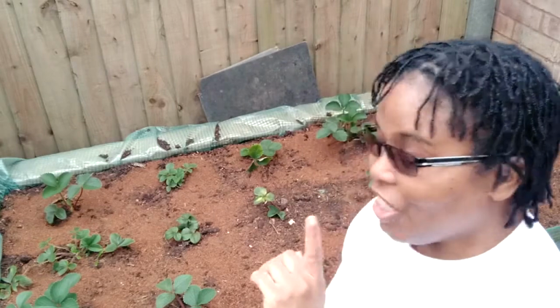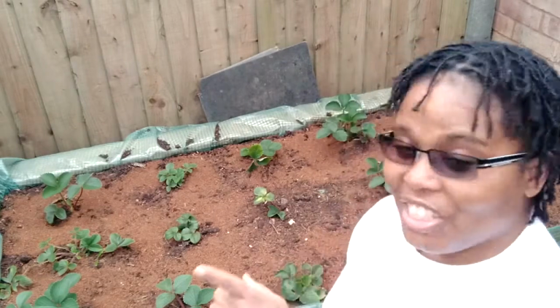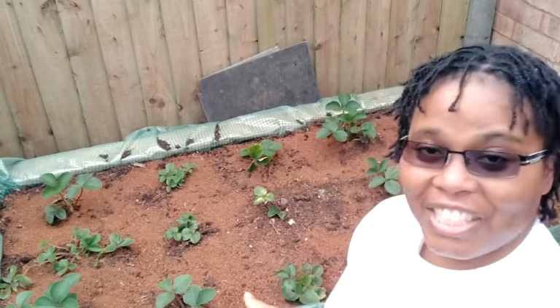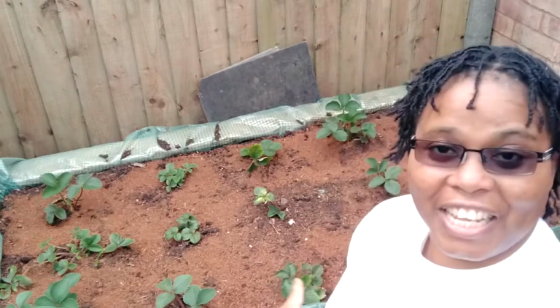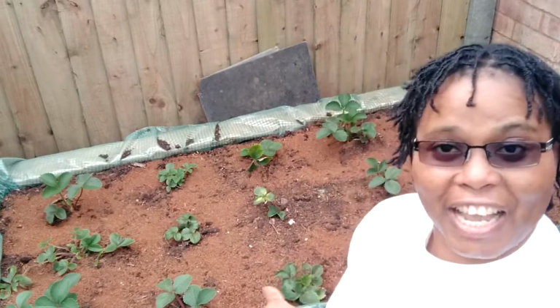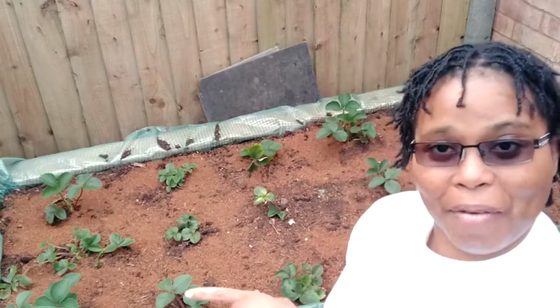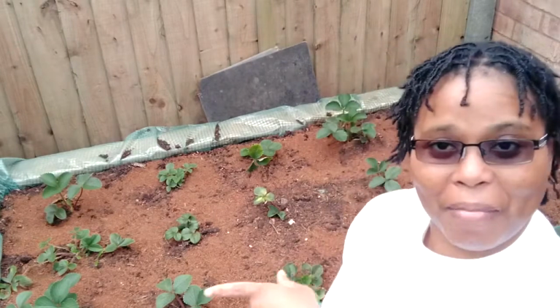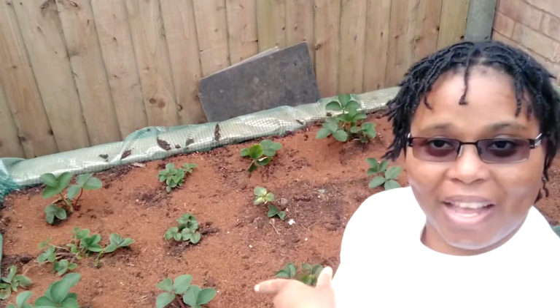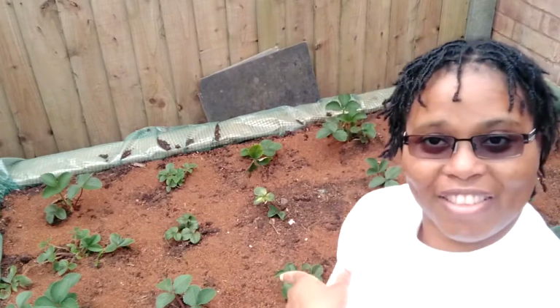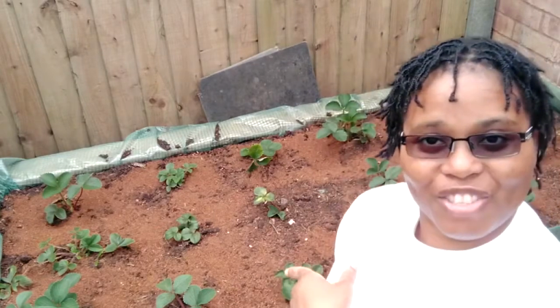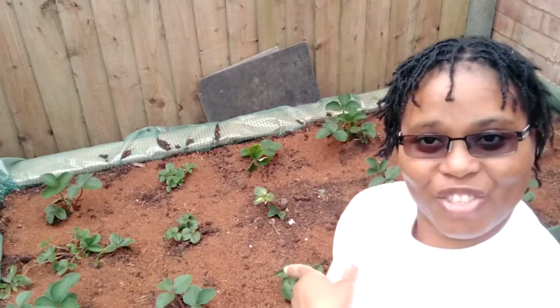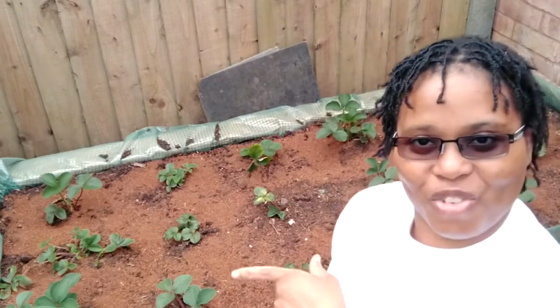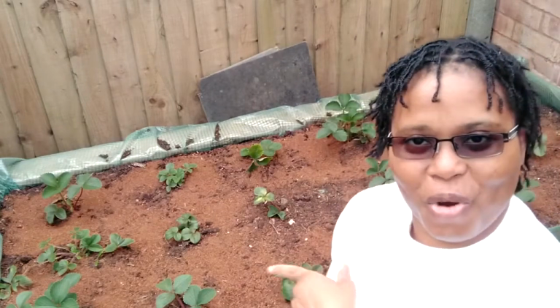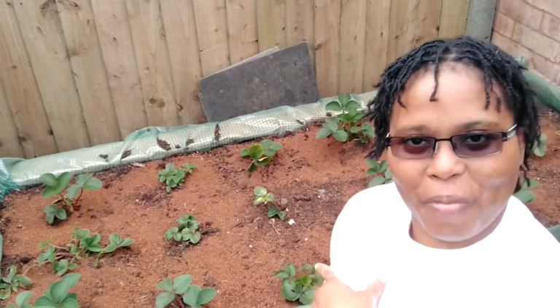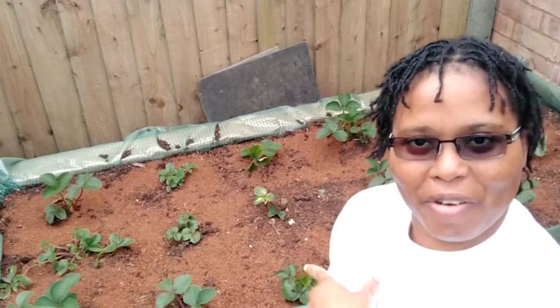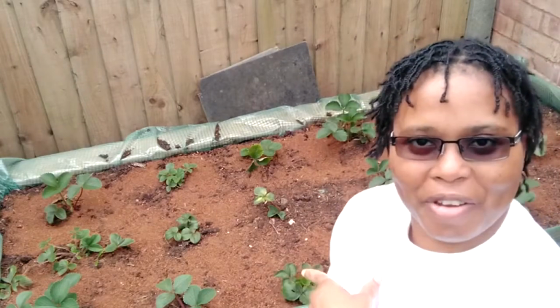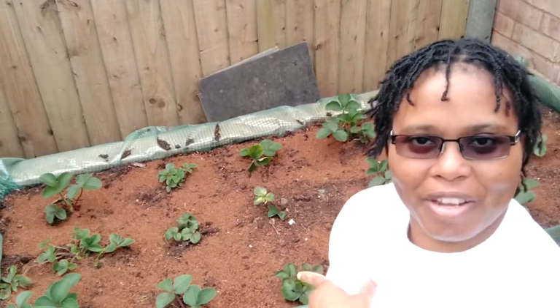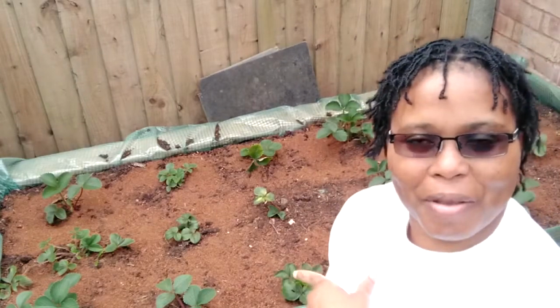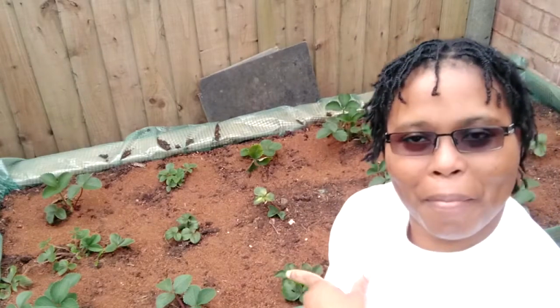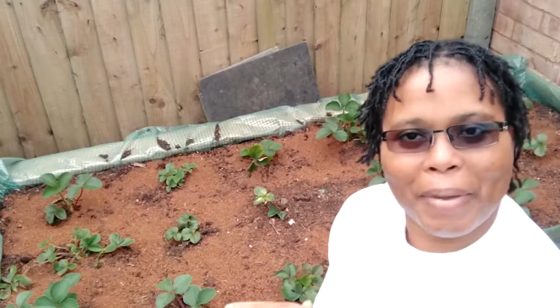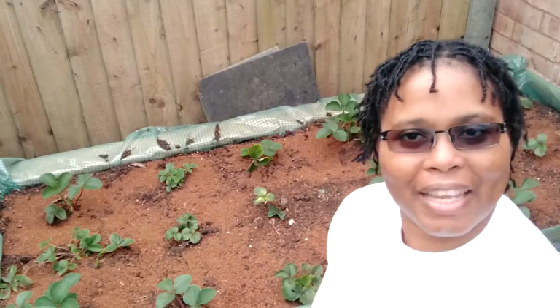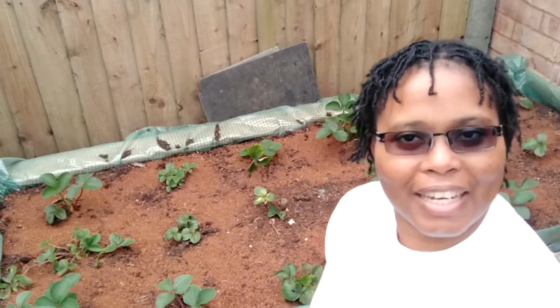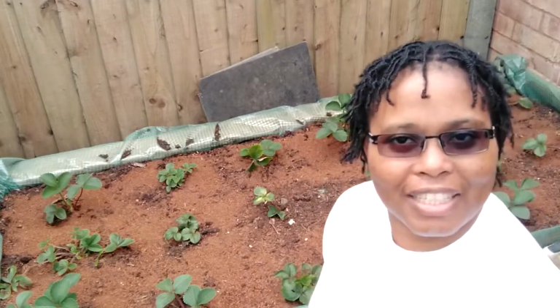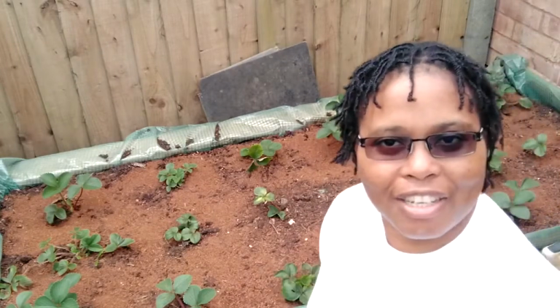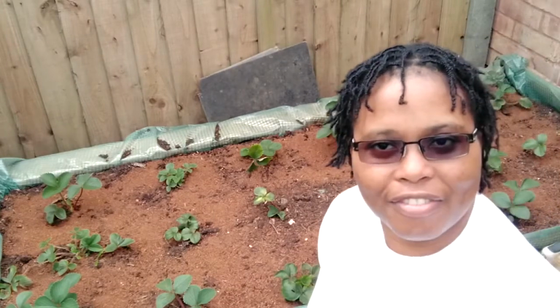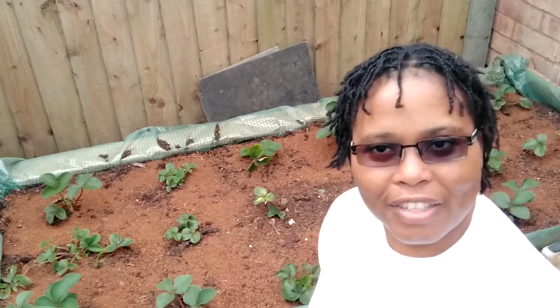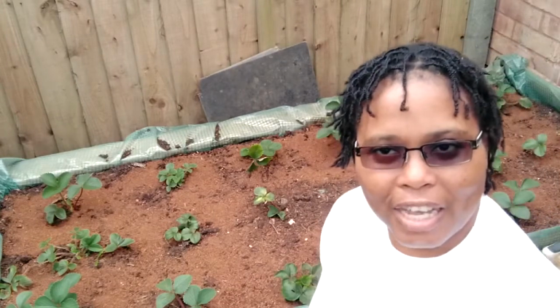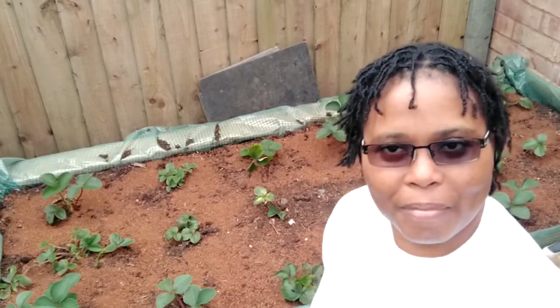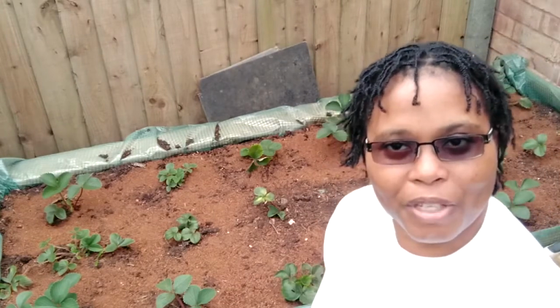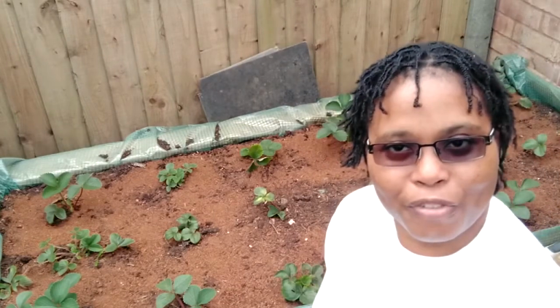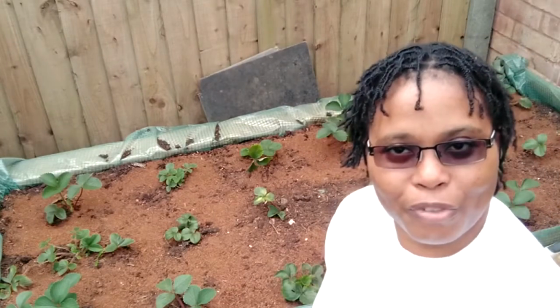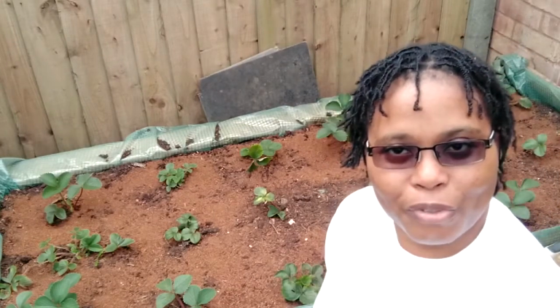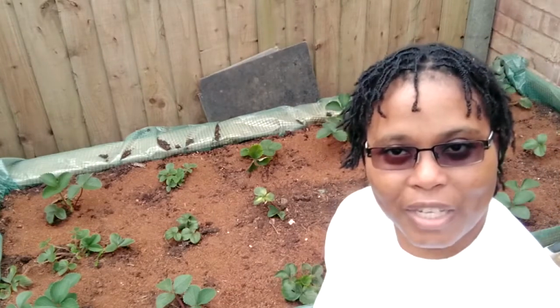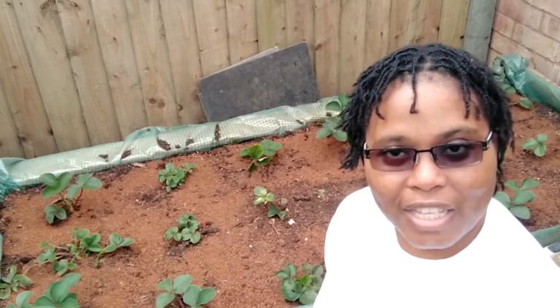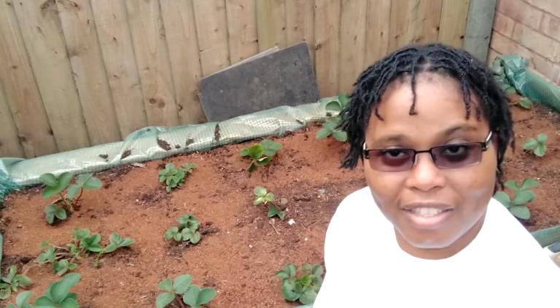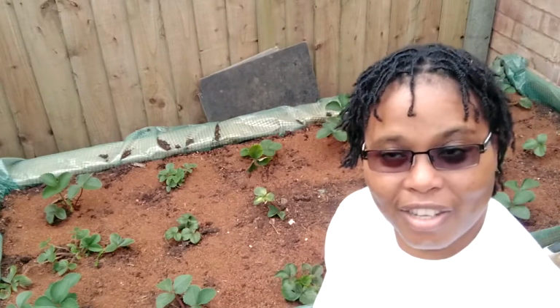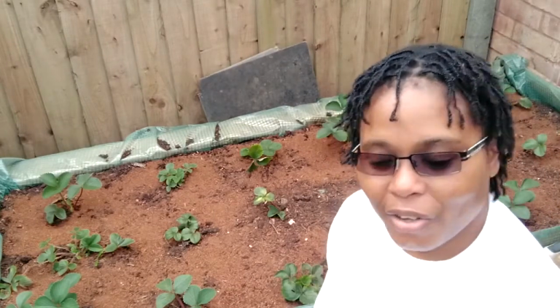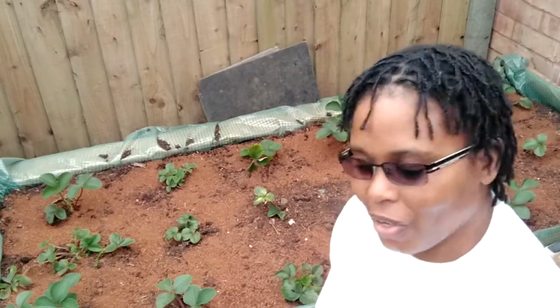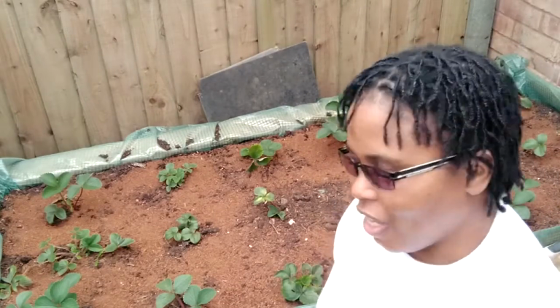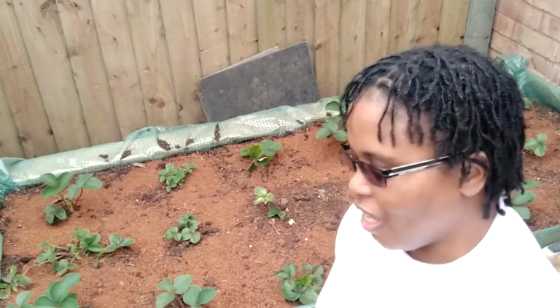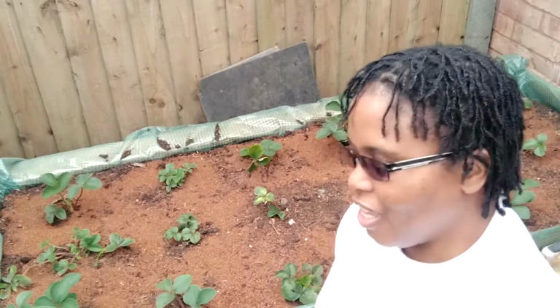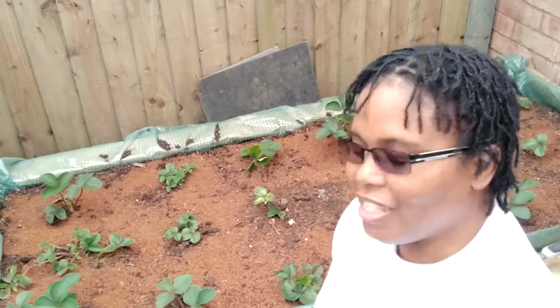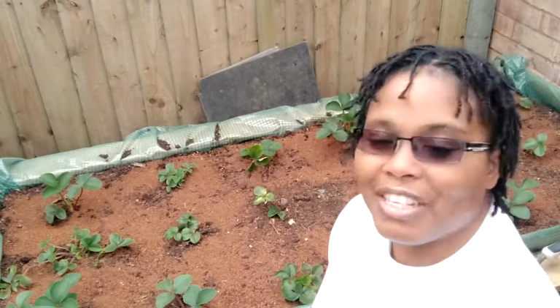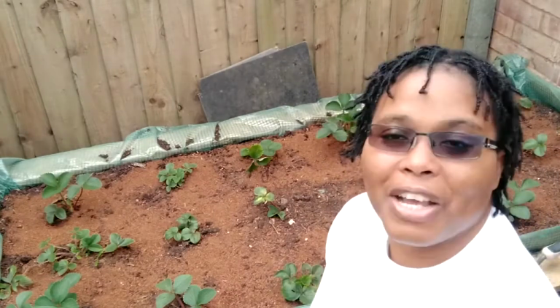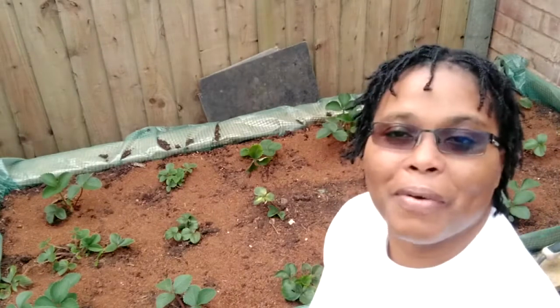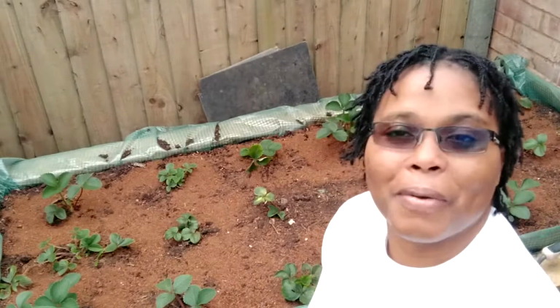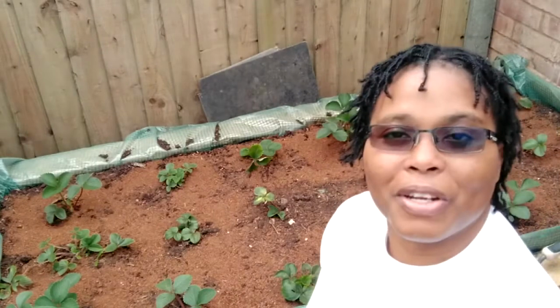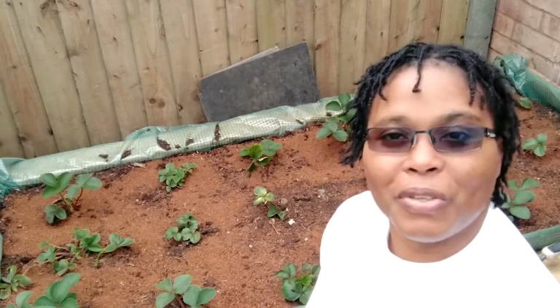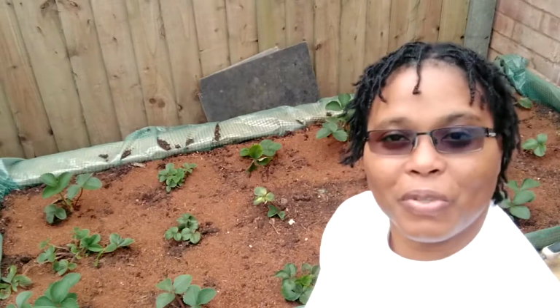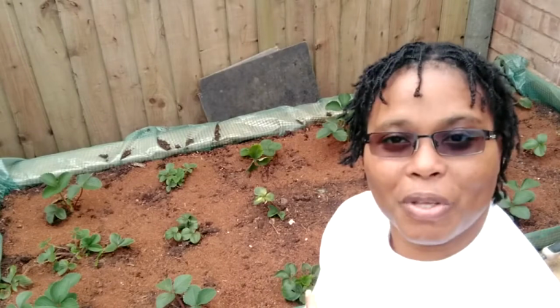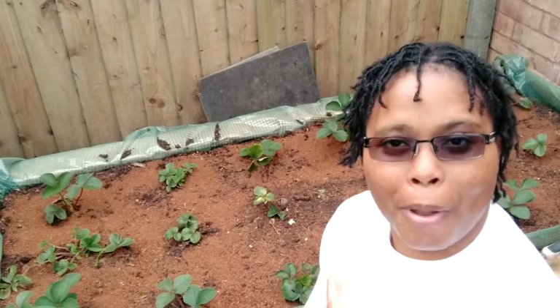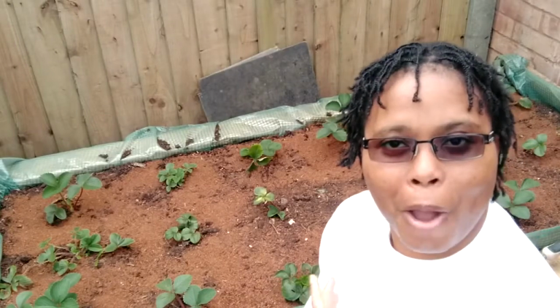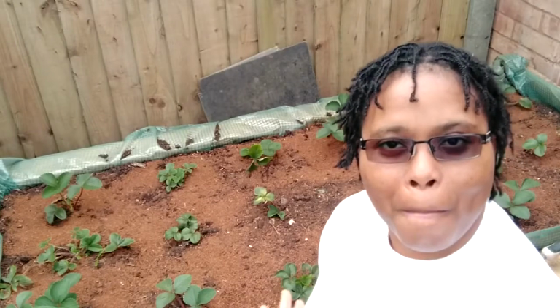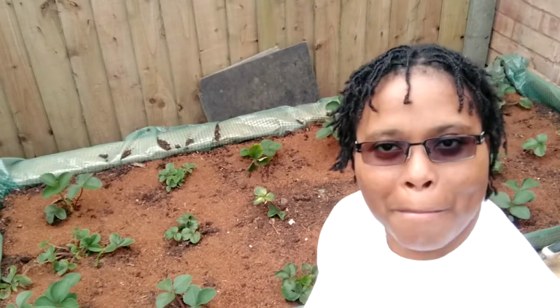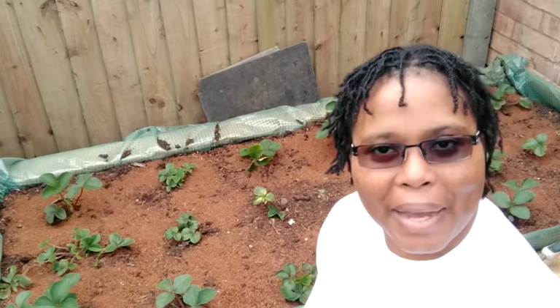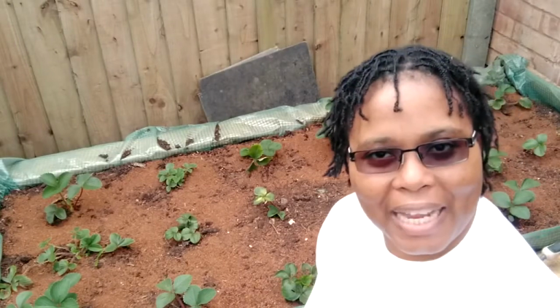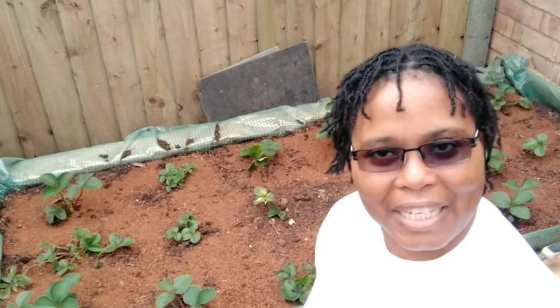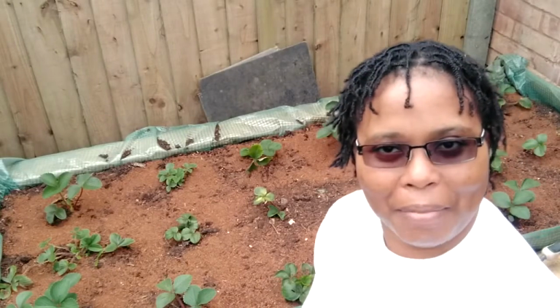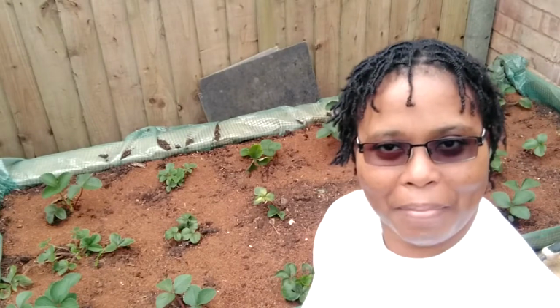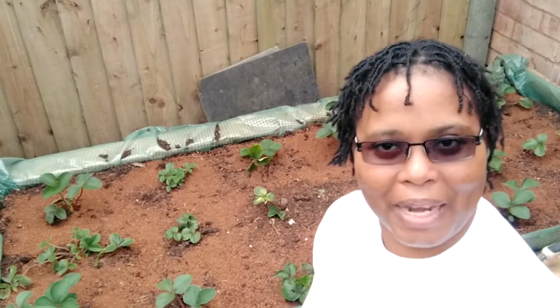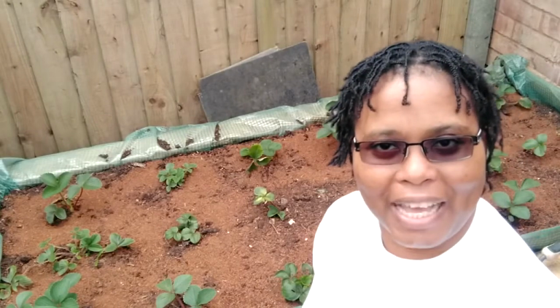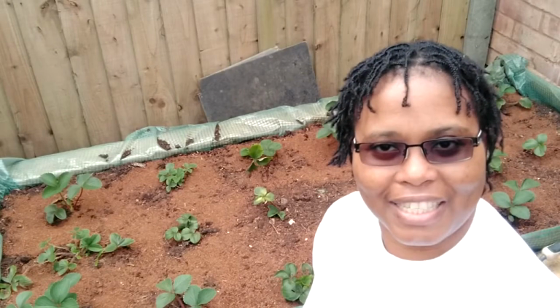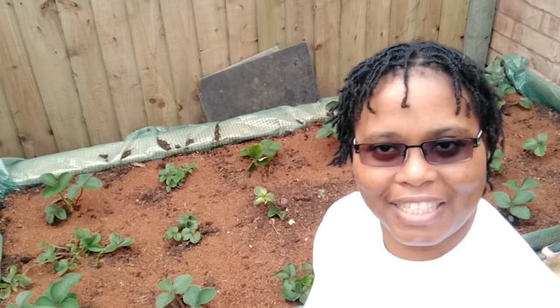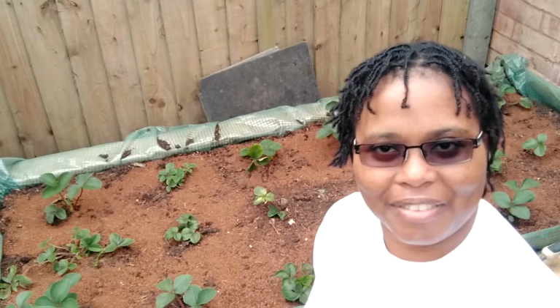Today I'm by this strawberry bed that I've armed on a few days ago. So now I'm going to do some companion planting.